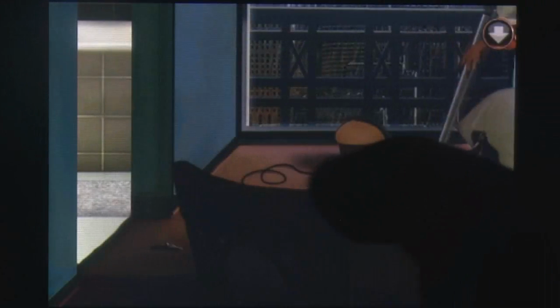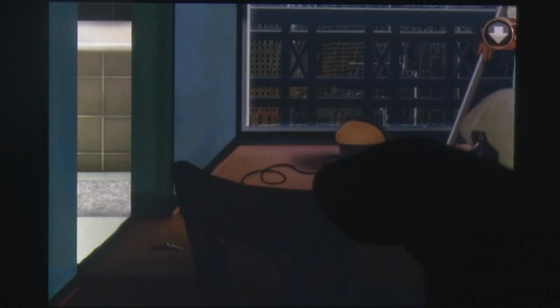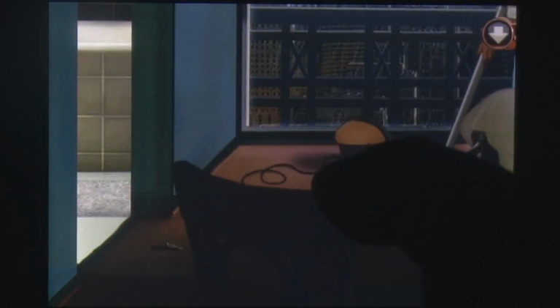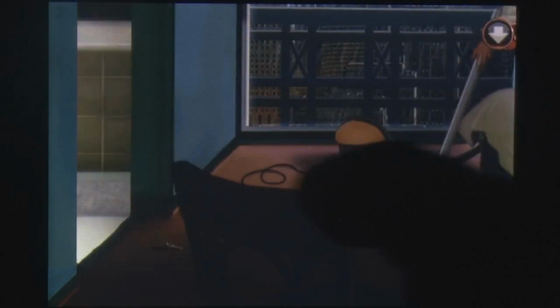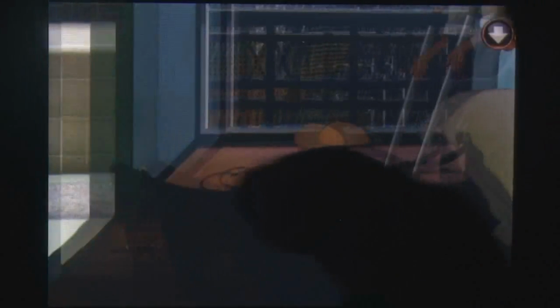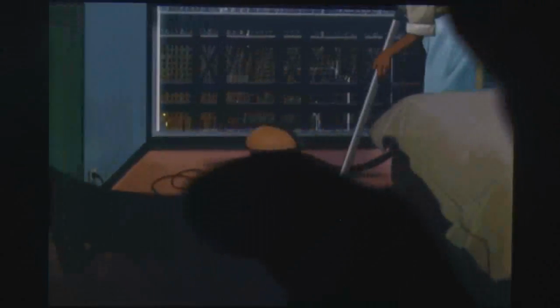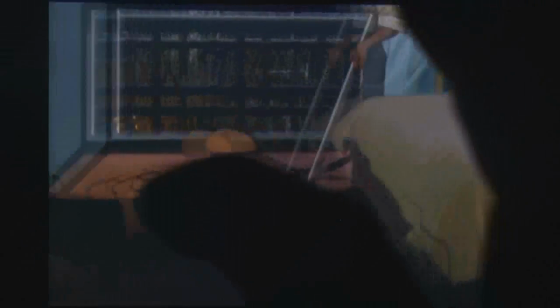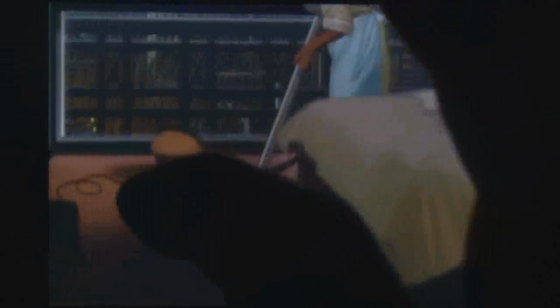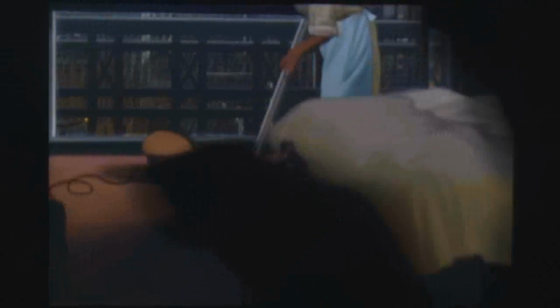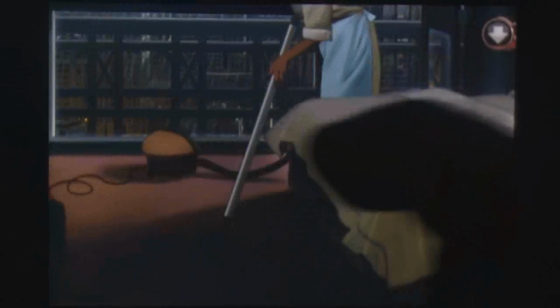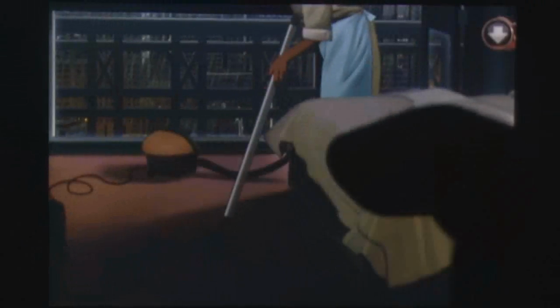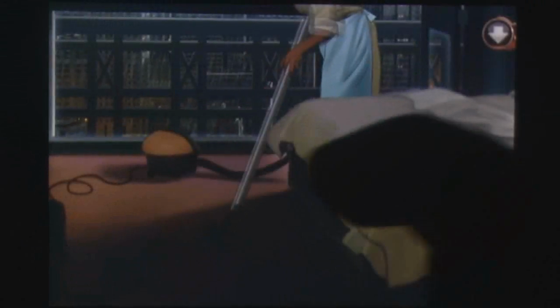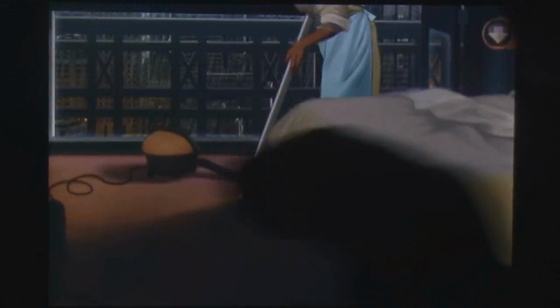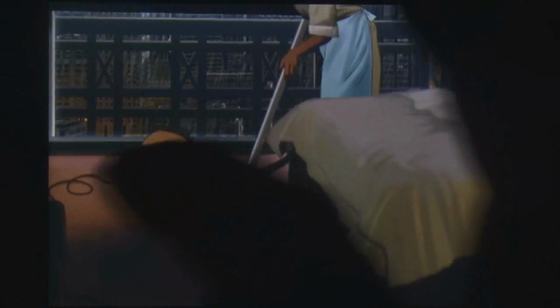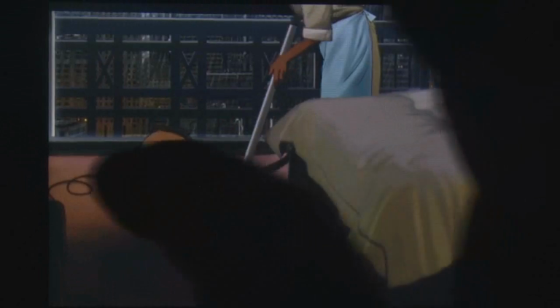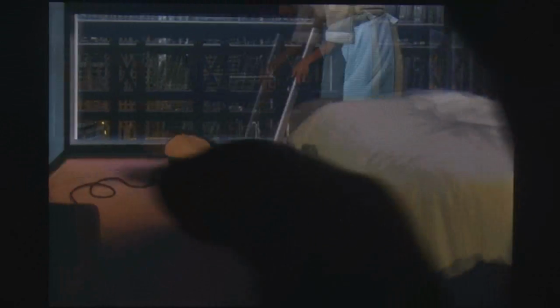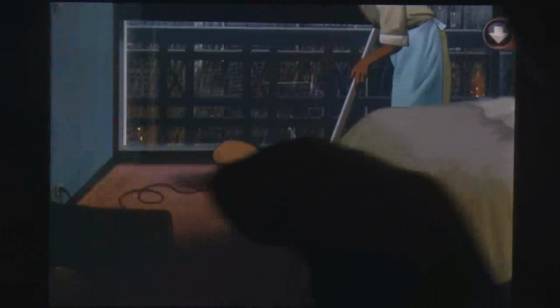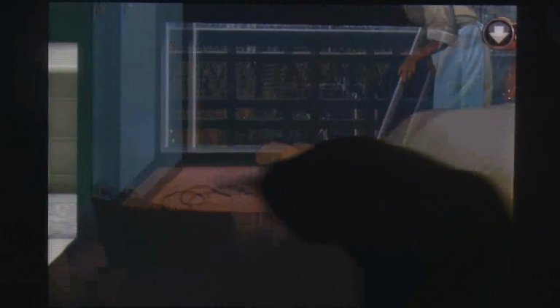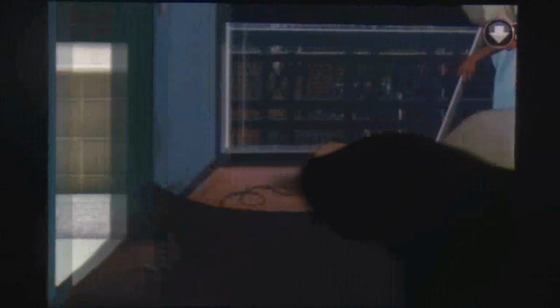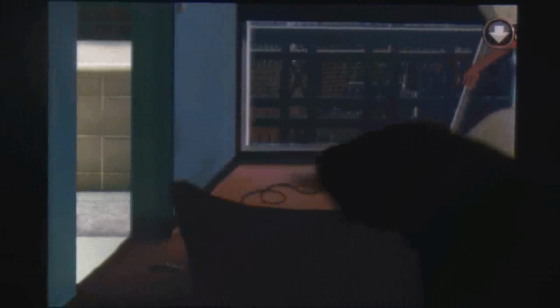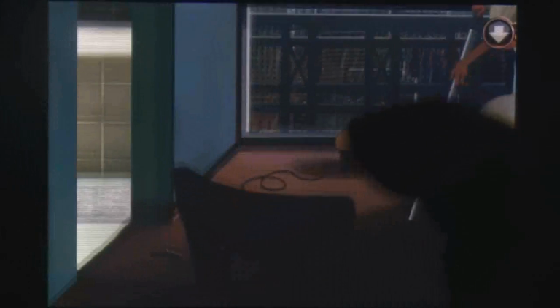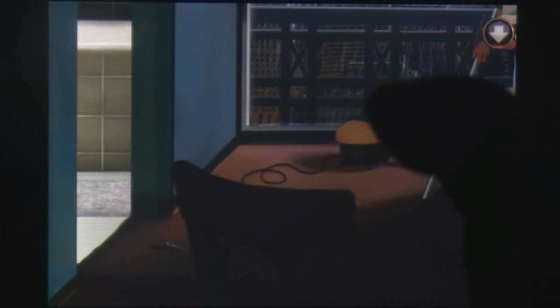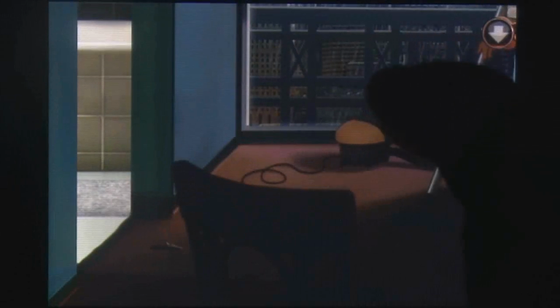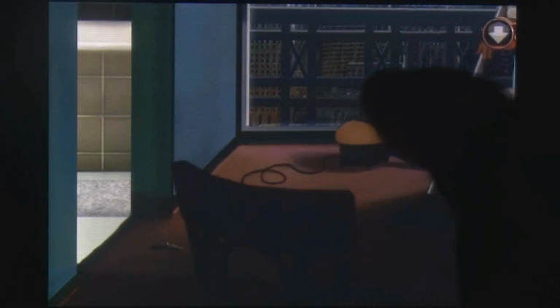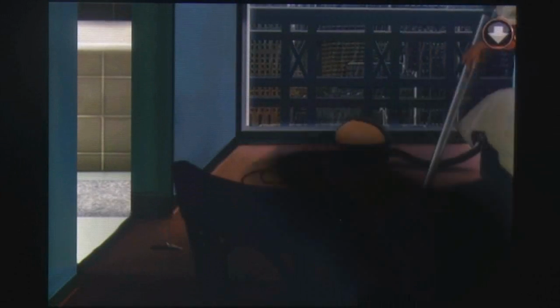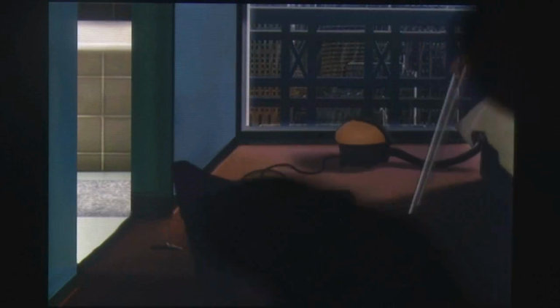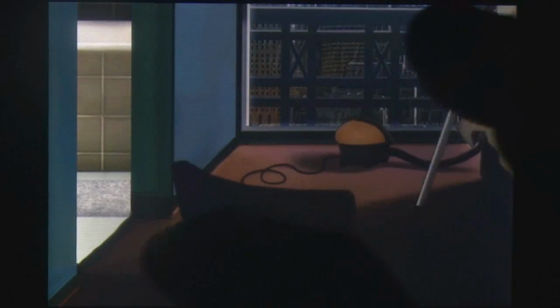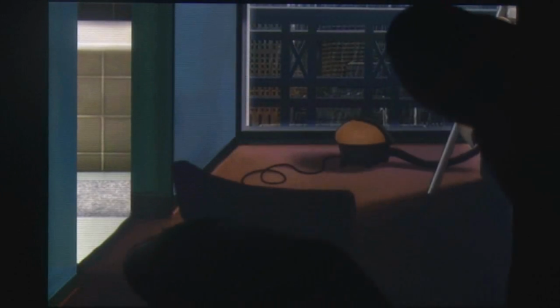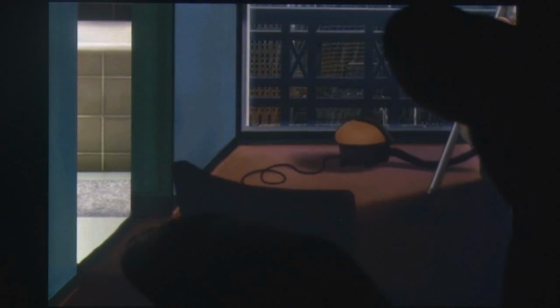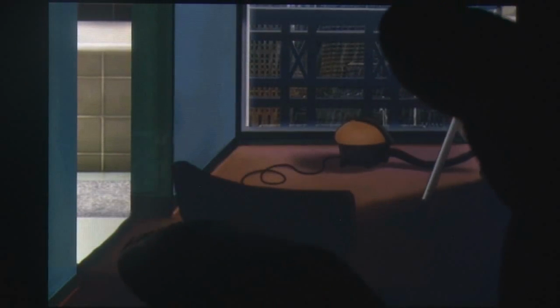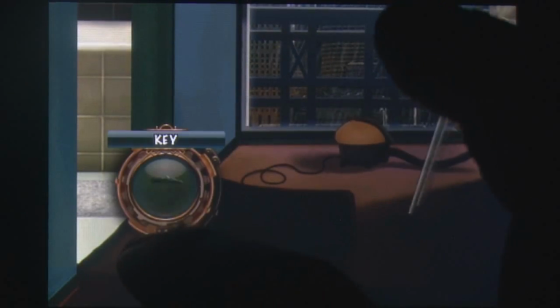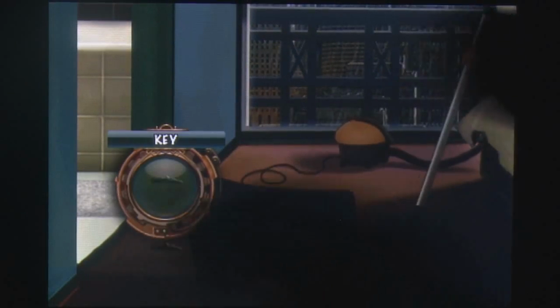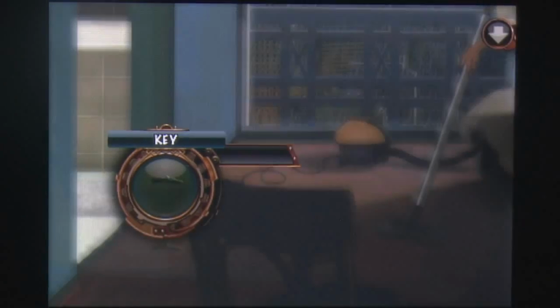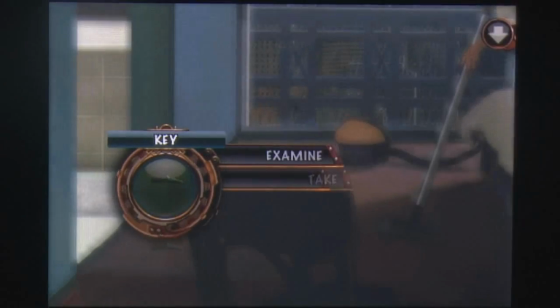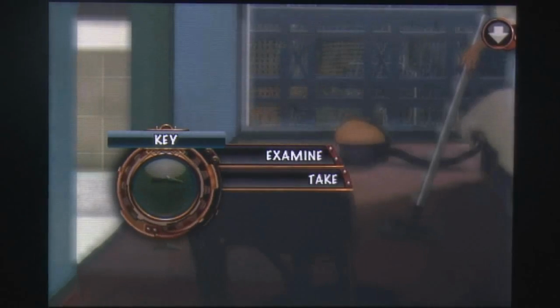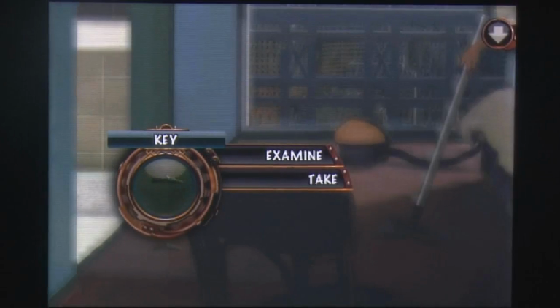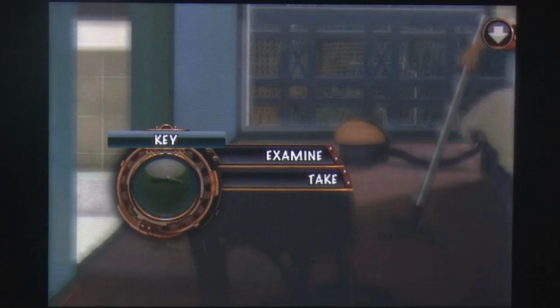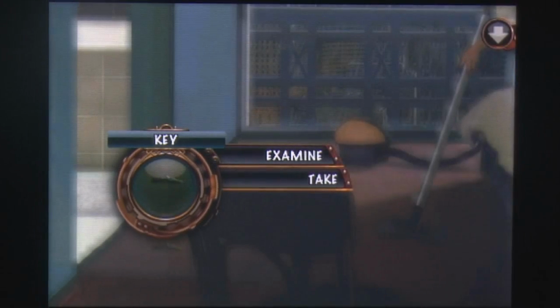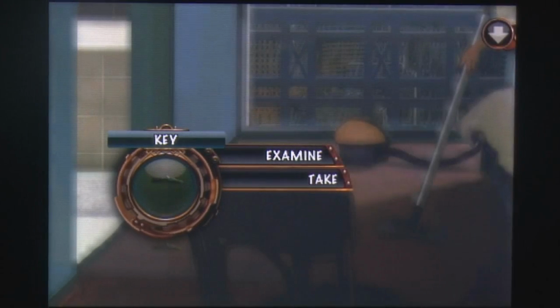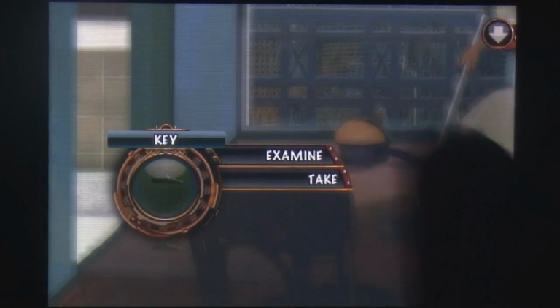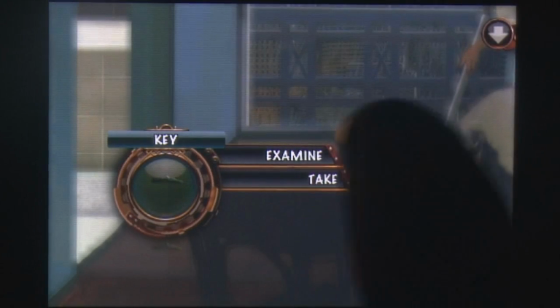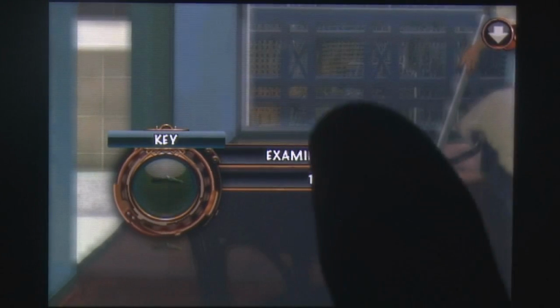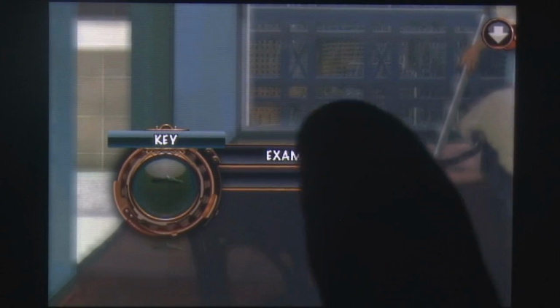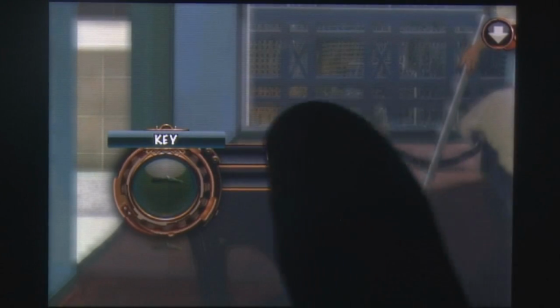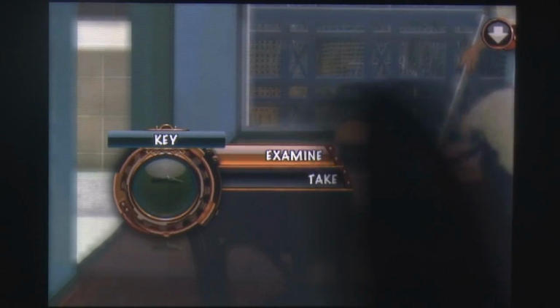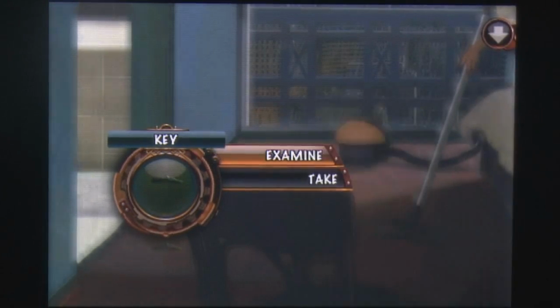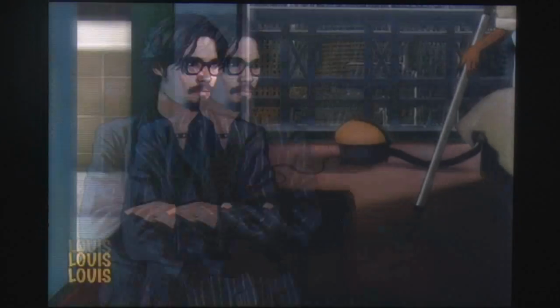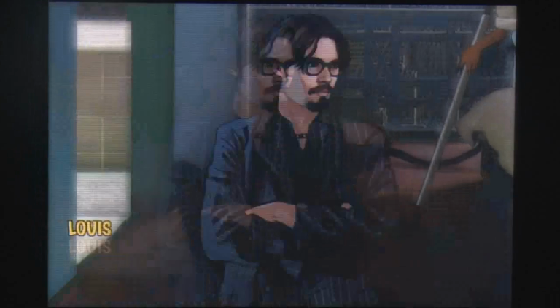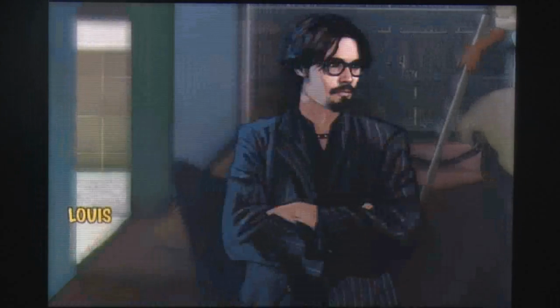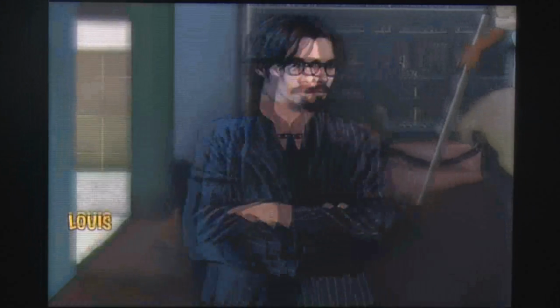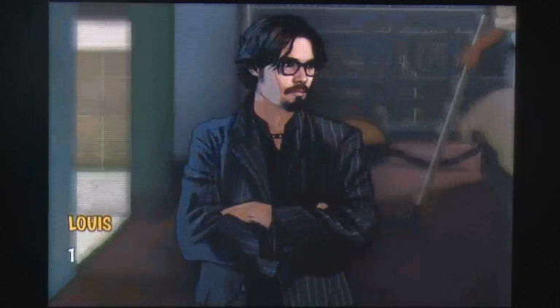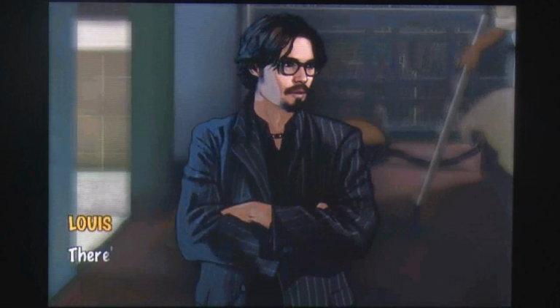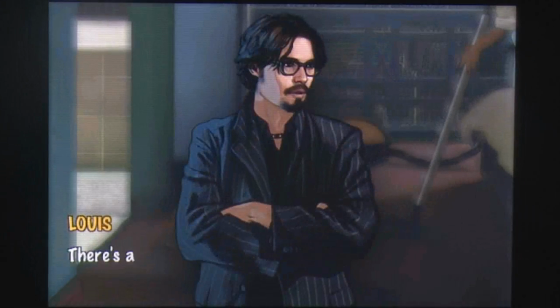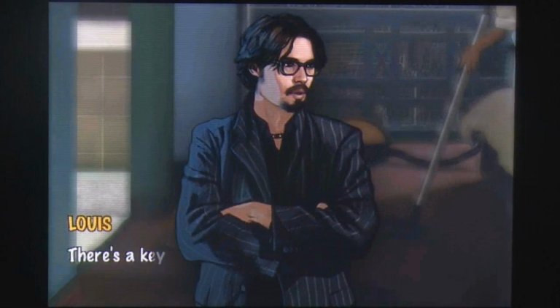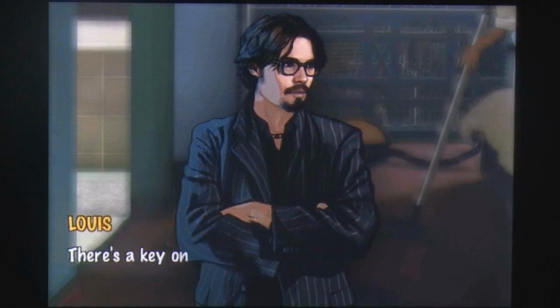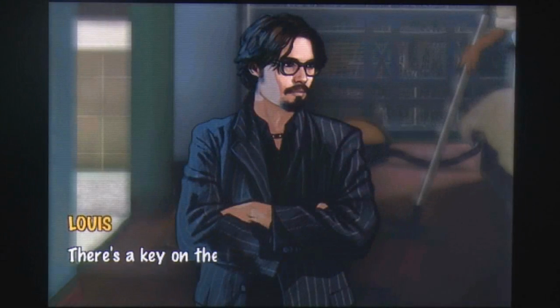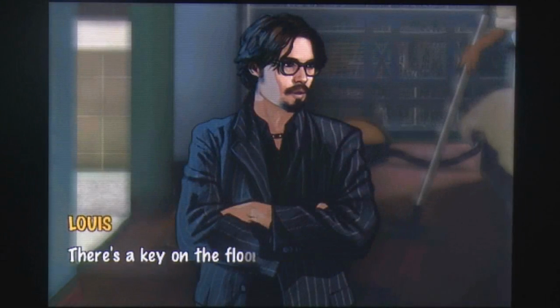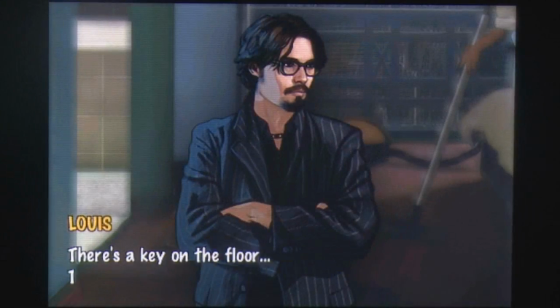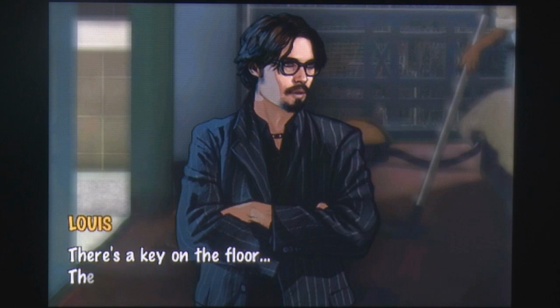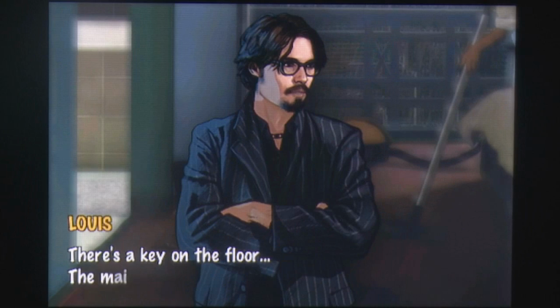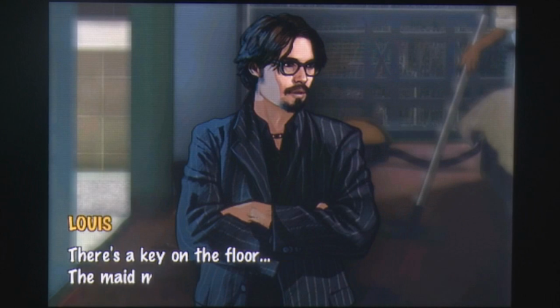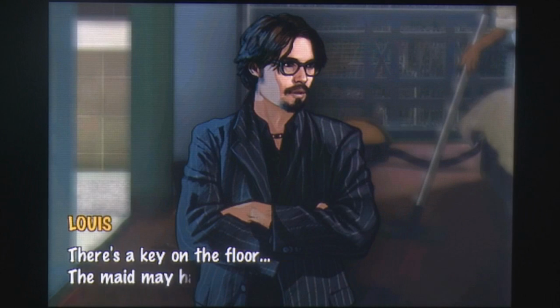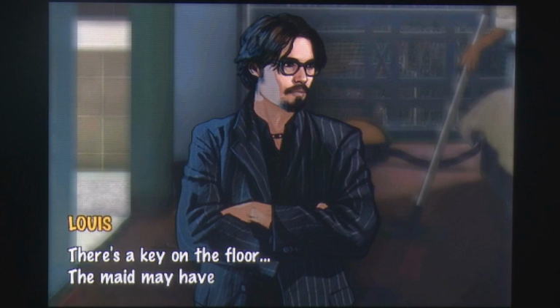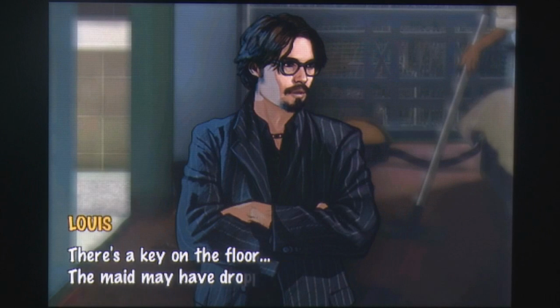1.1.1.2 Episode 2 is a deep and beautiful experience for your iPhone that's not to be missed for any adventure fan.